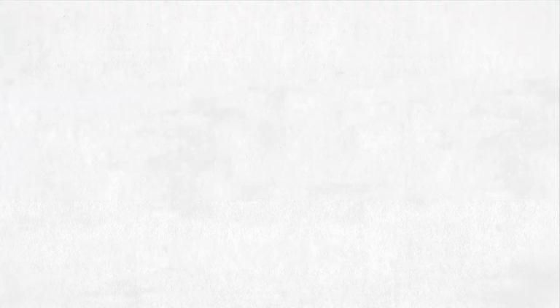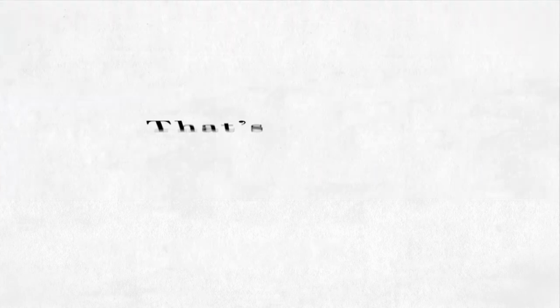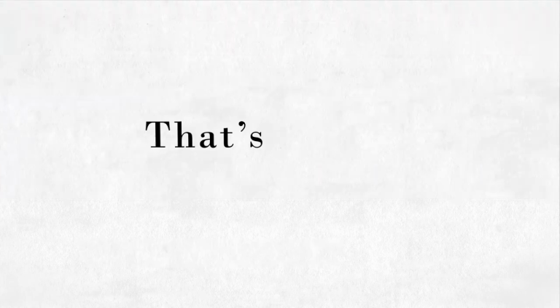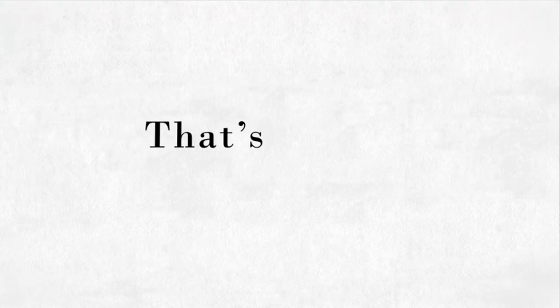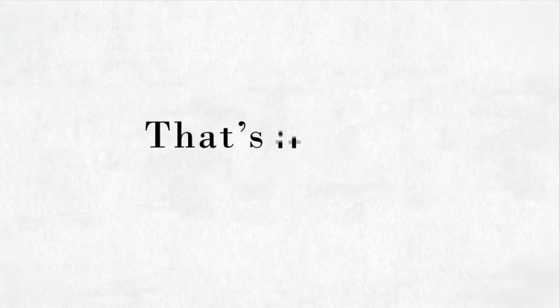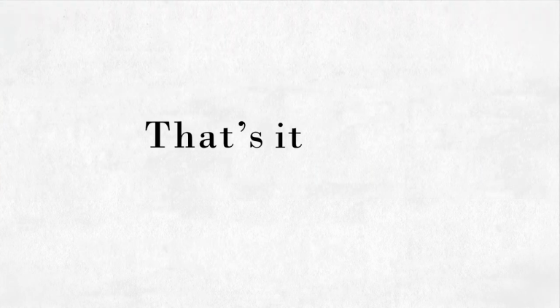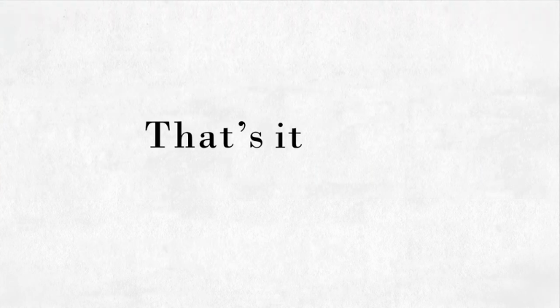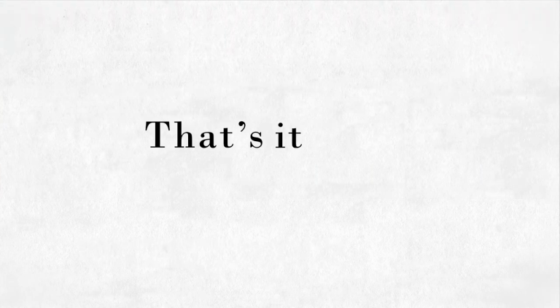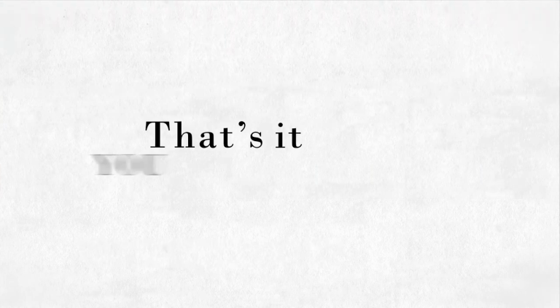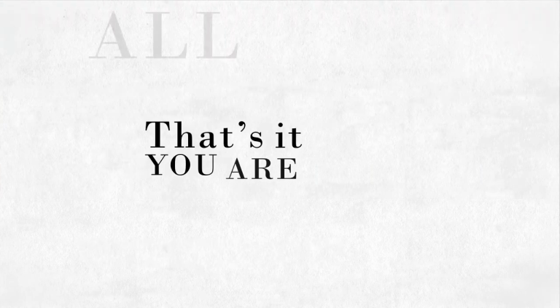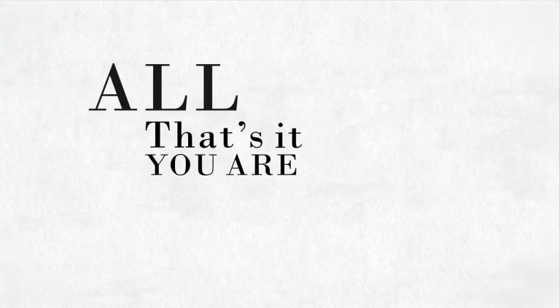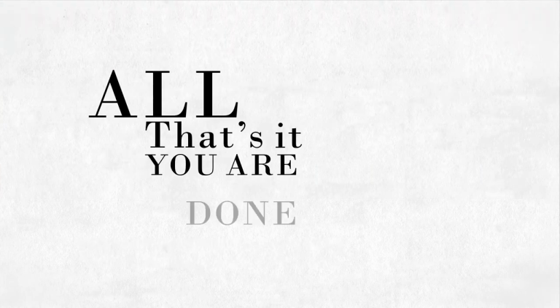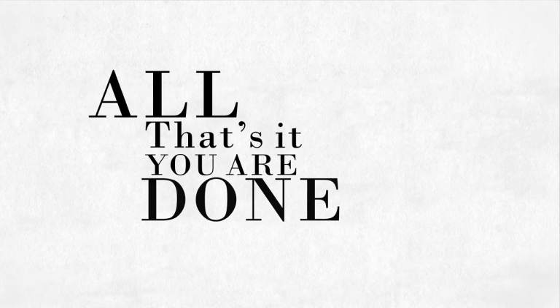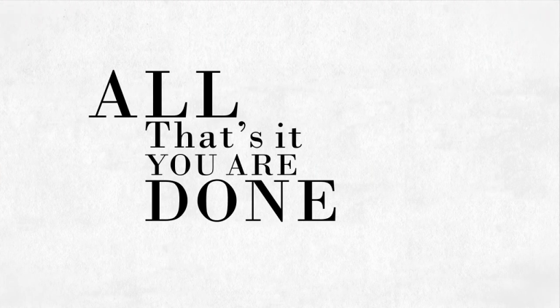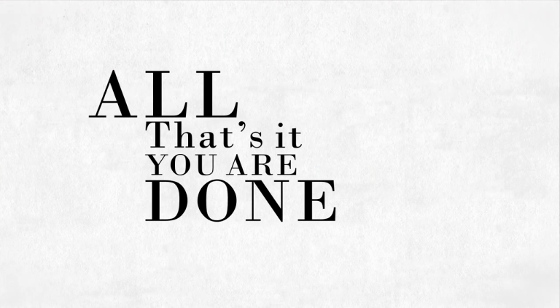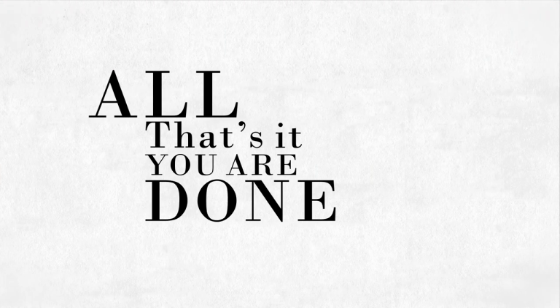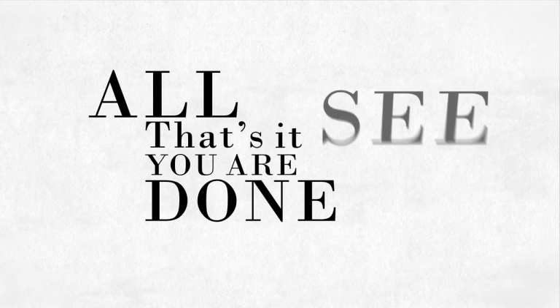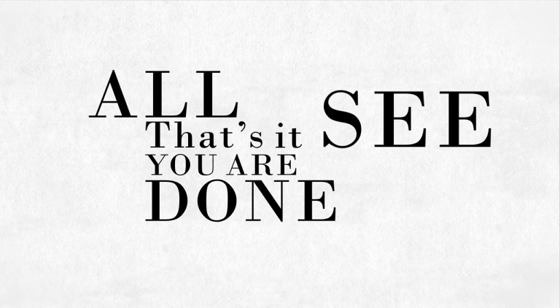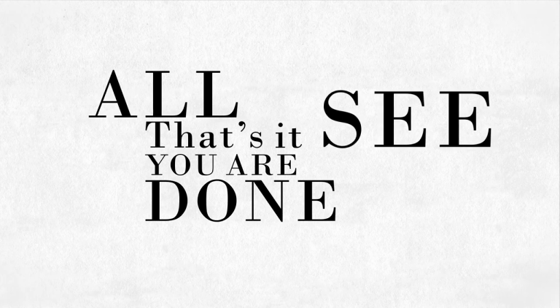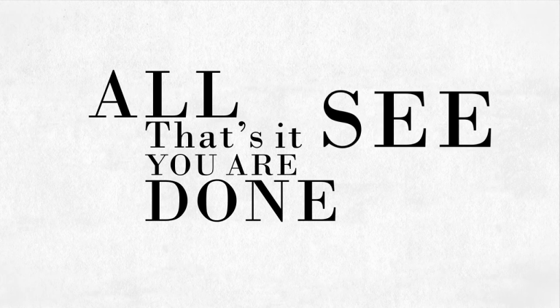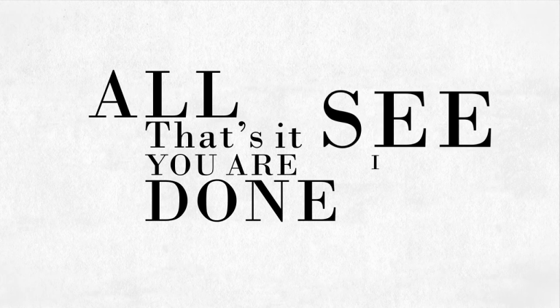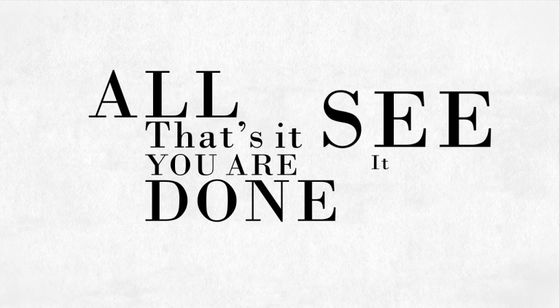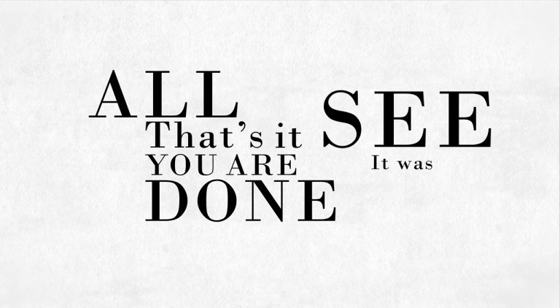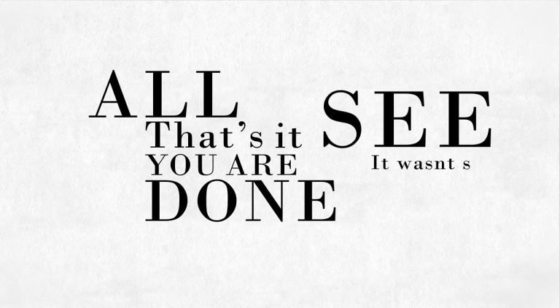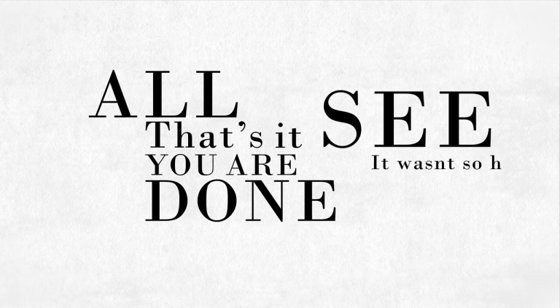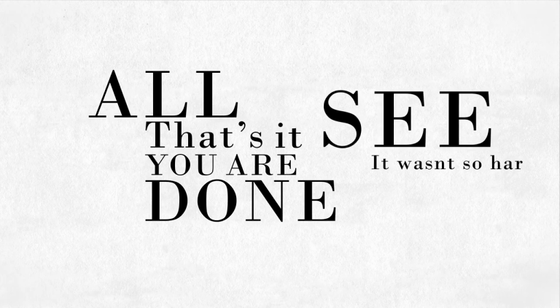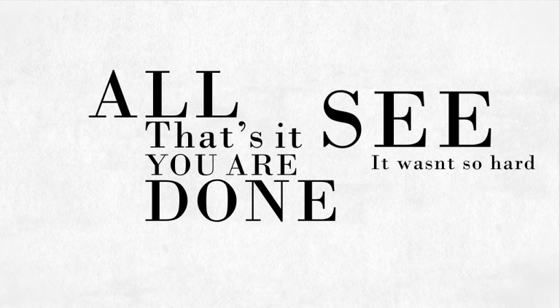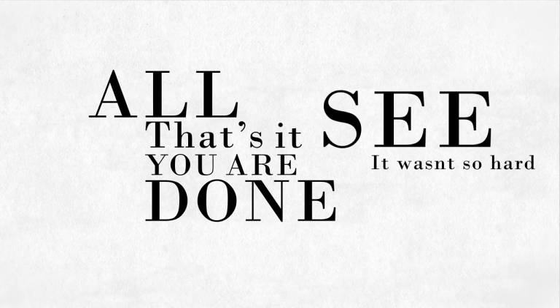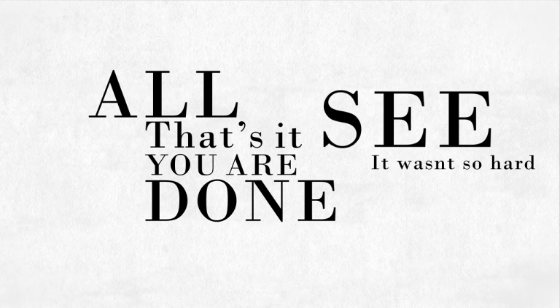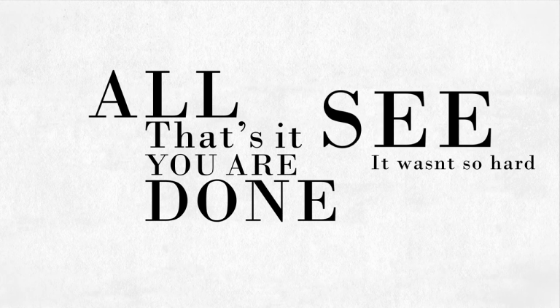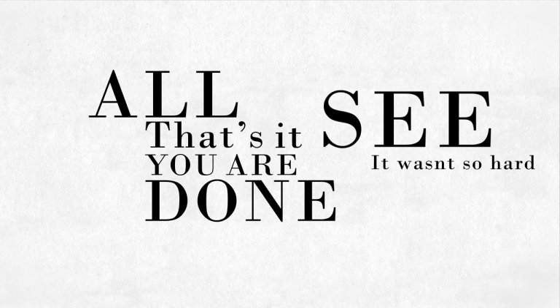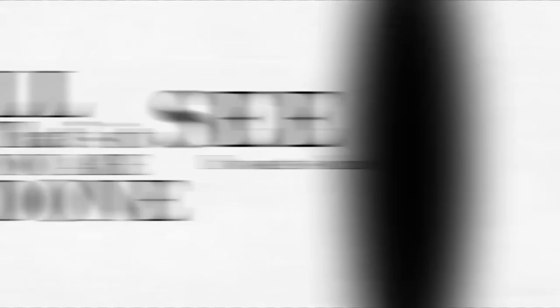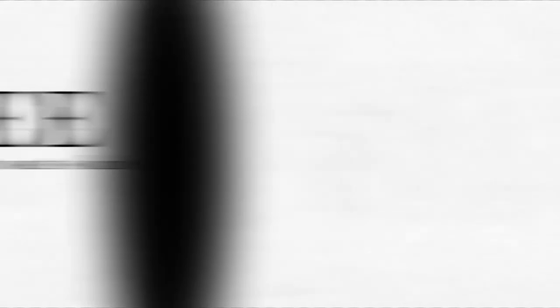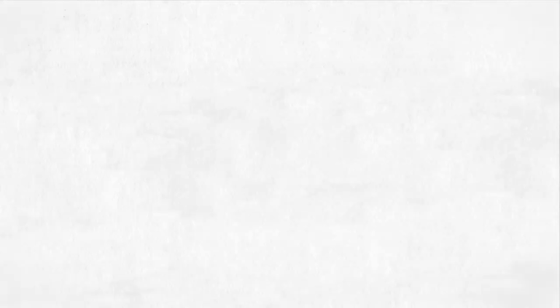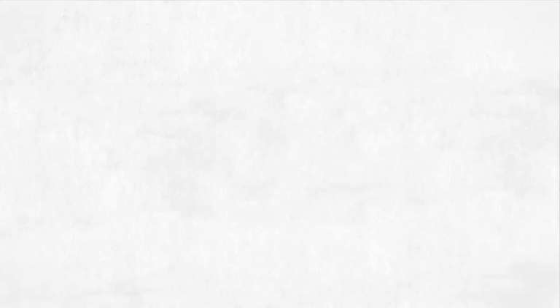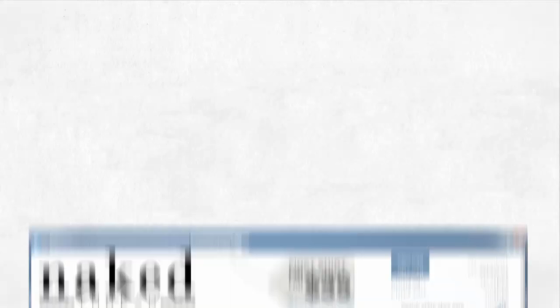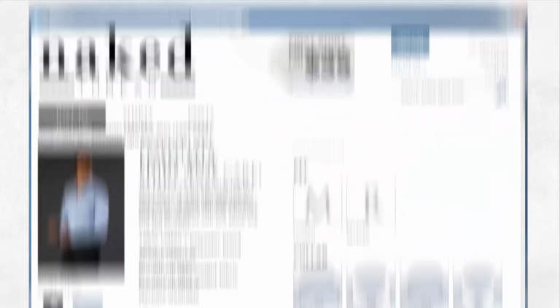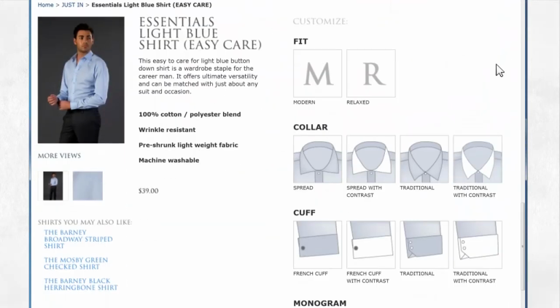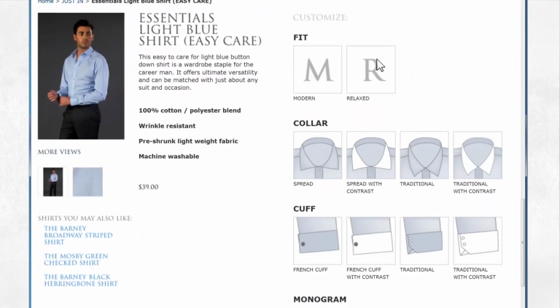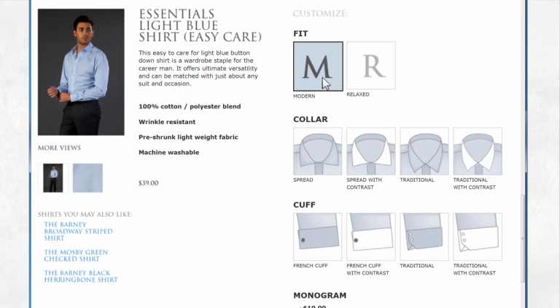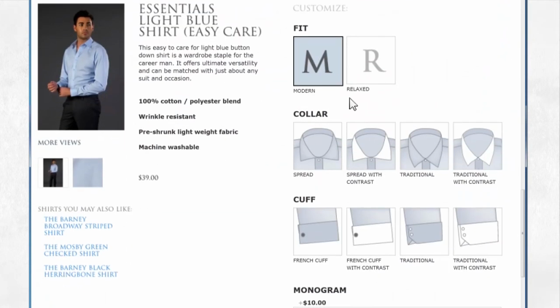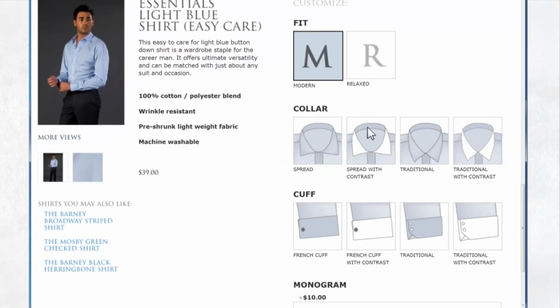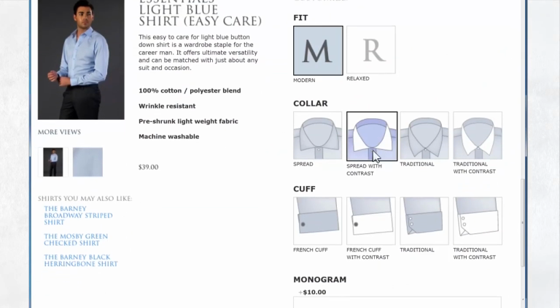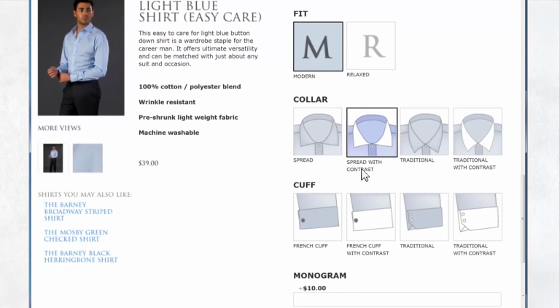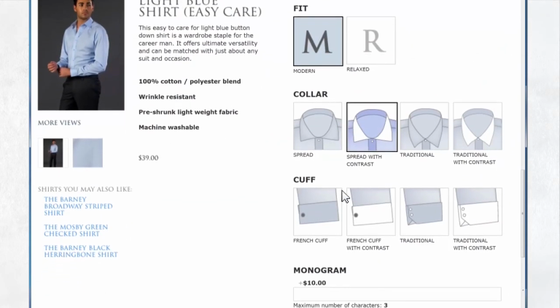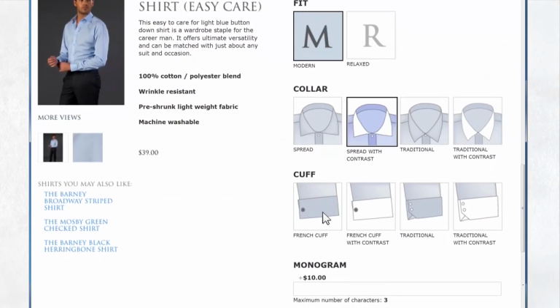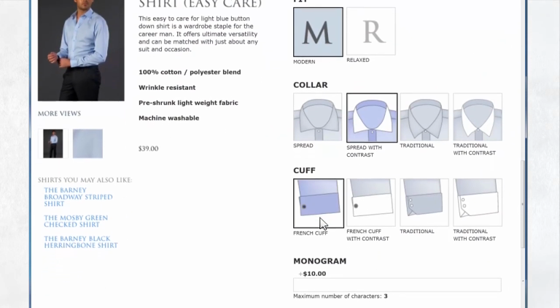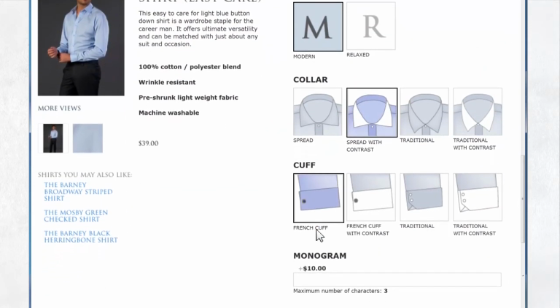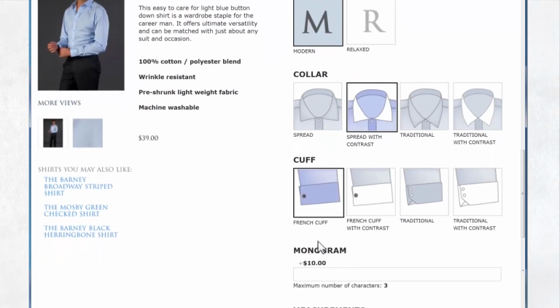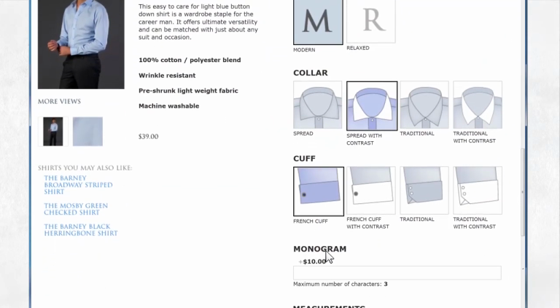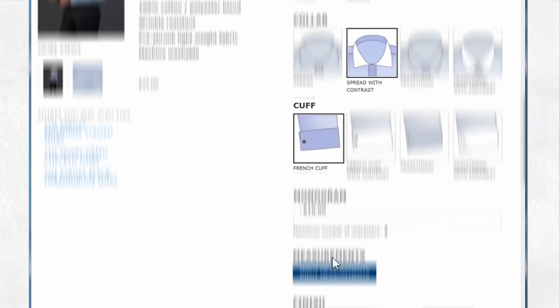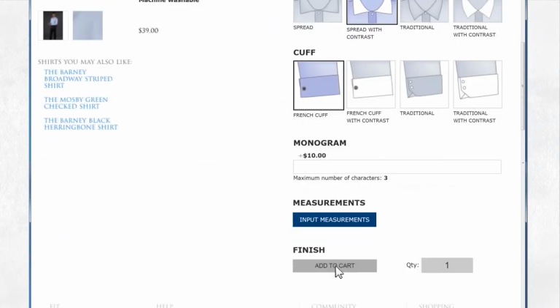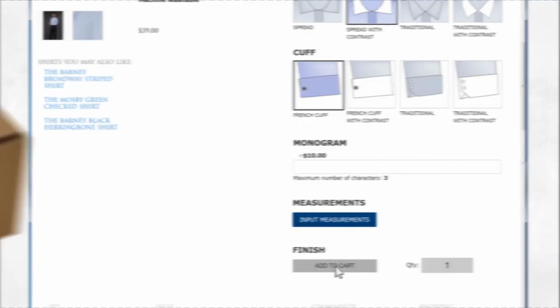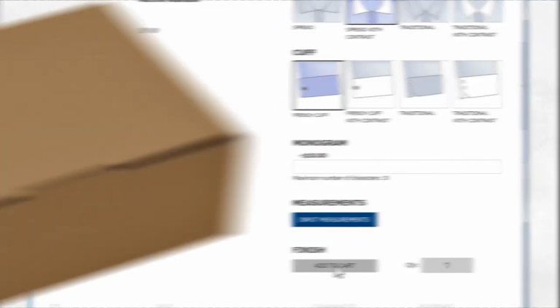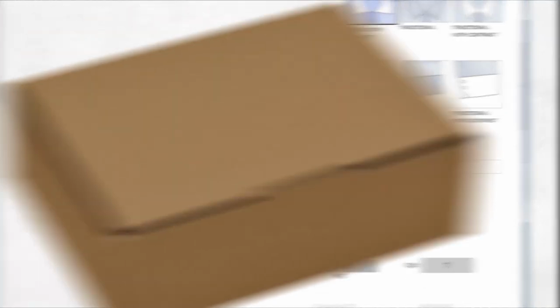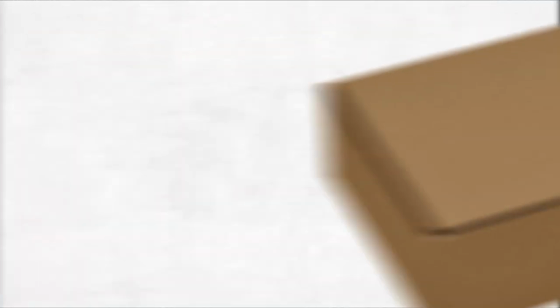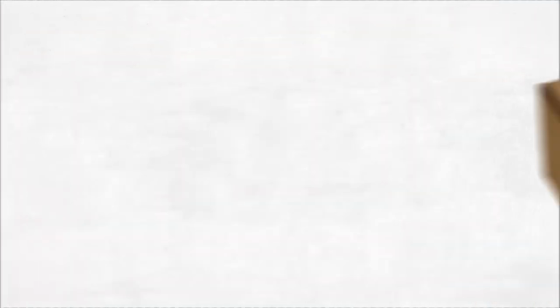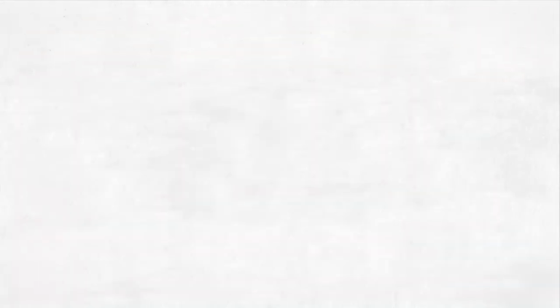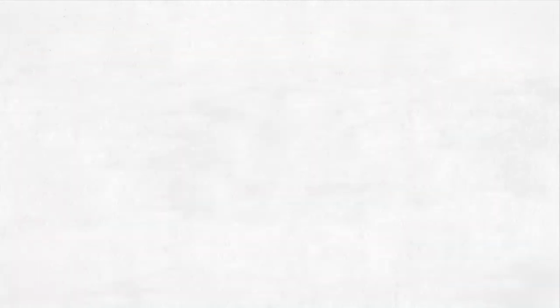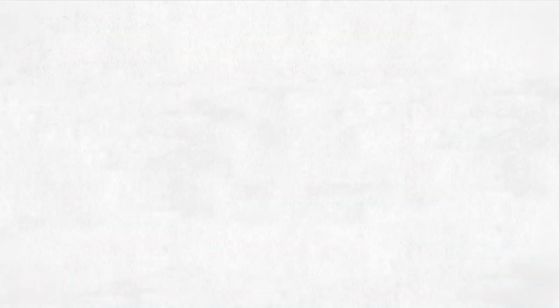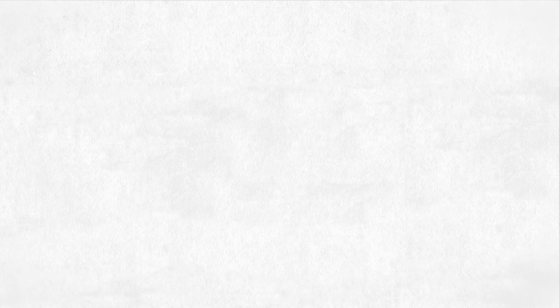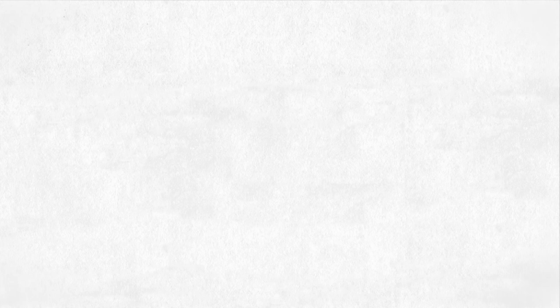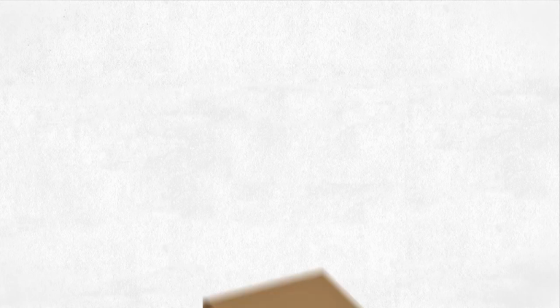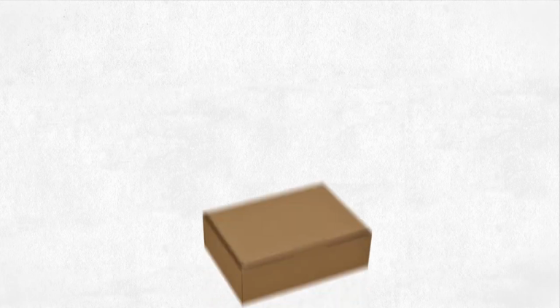That's it, you're all done. See, that wasn't so hard. Now pick your styles and fabrics and wait for your custom items to arrive.